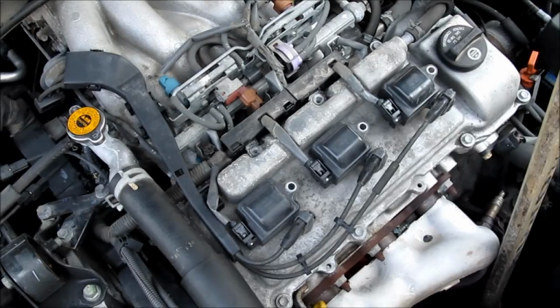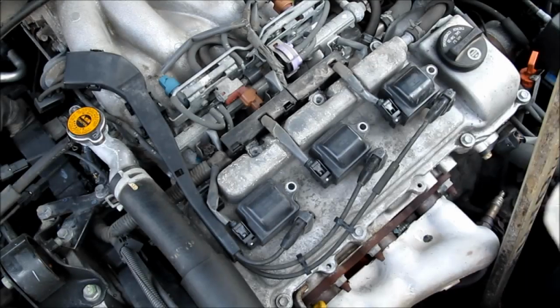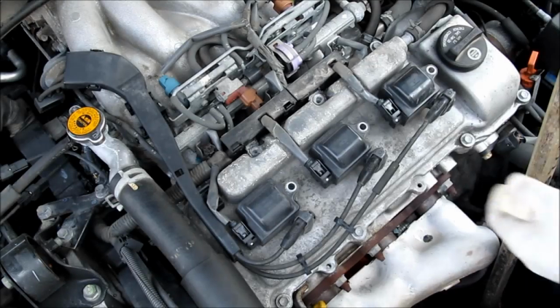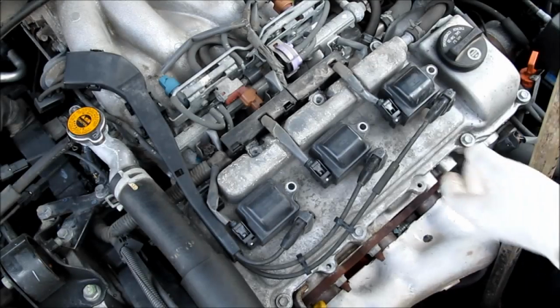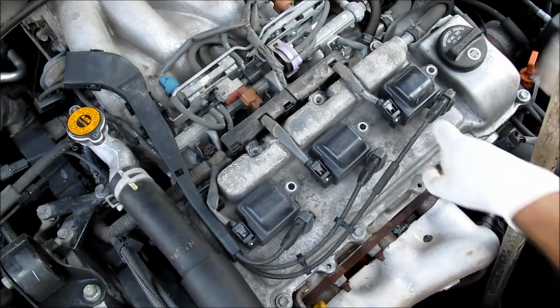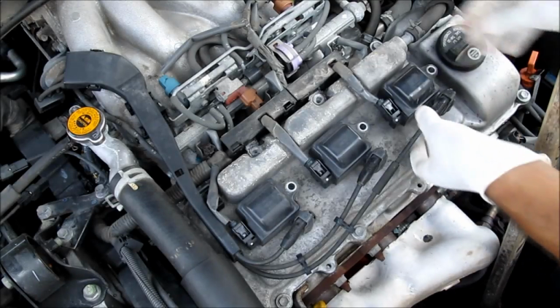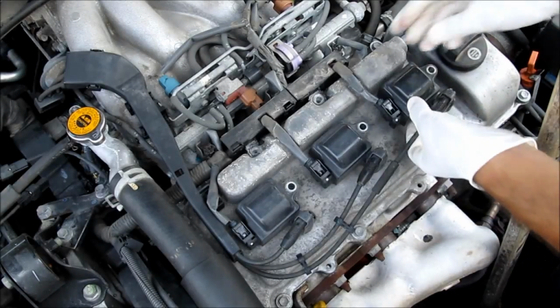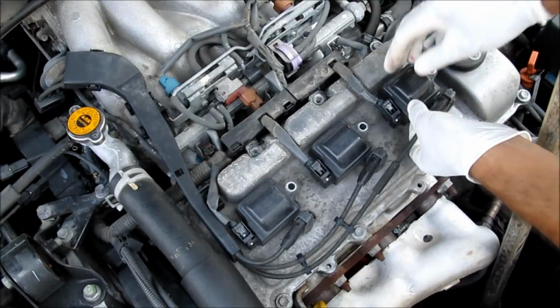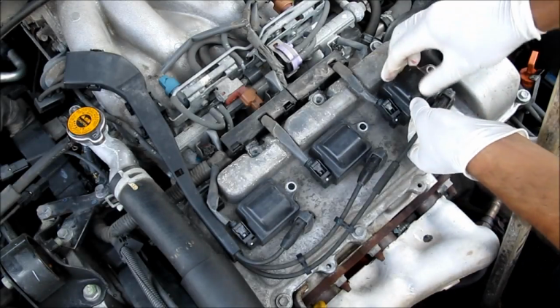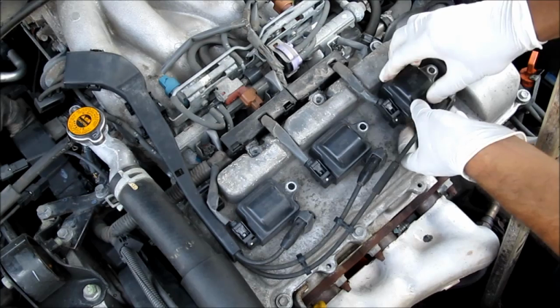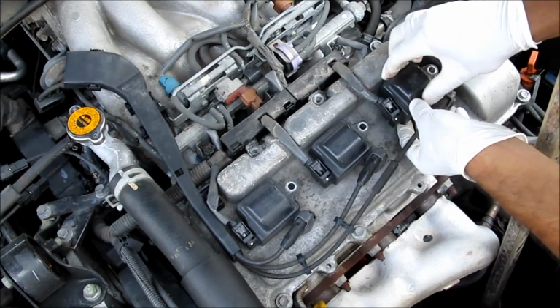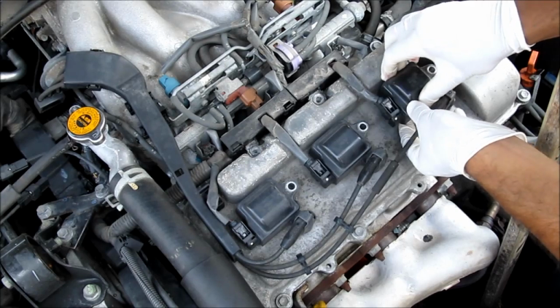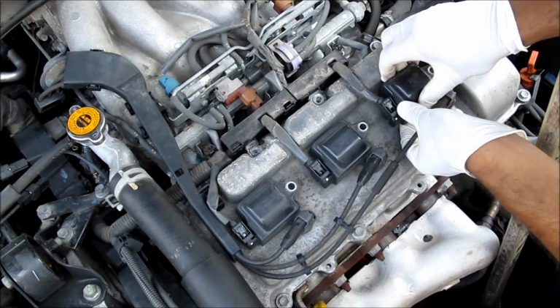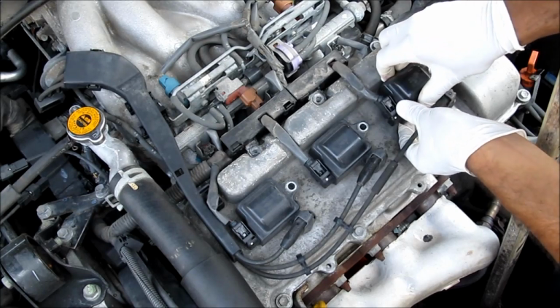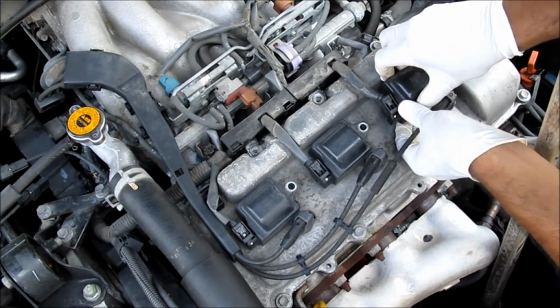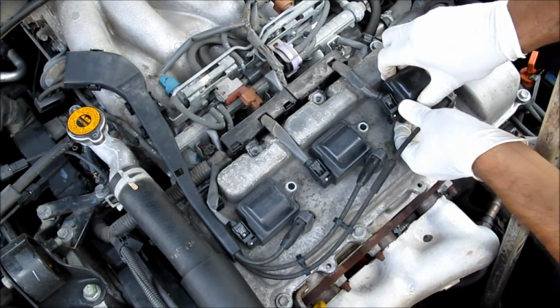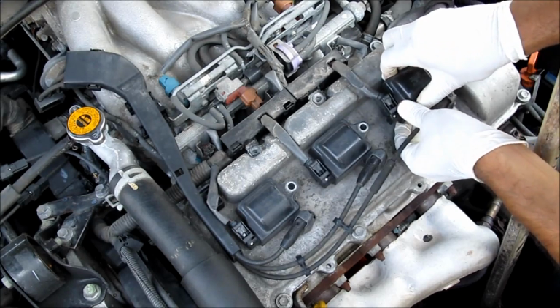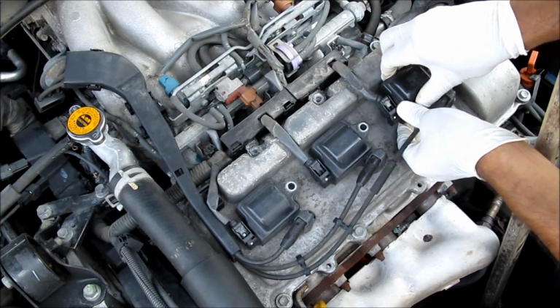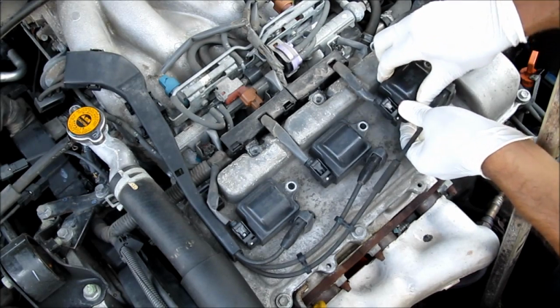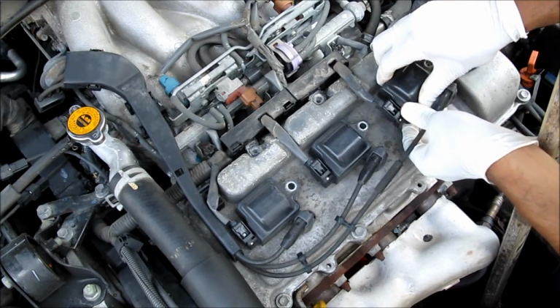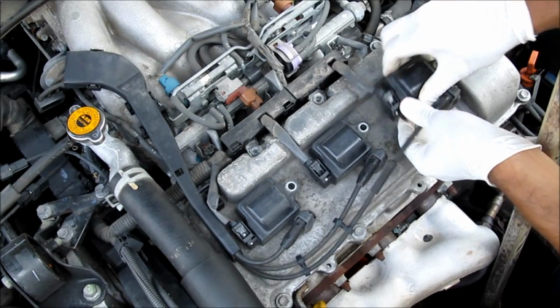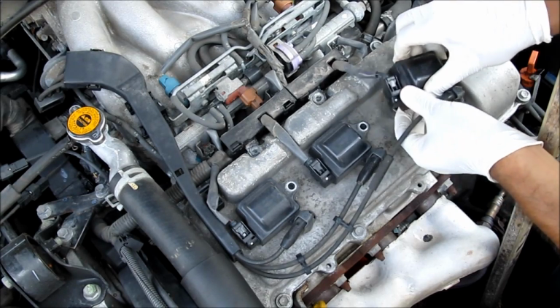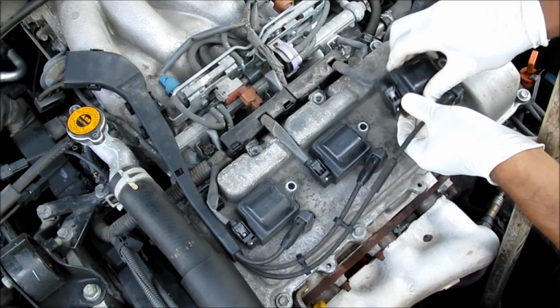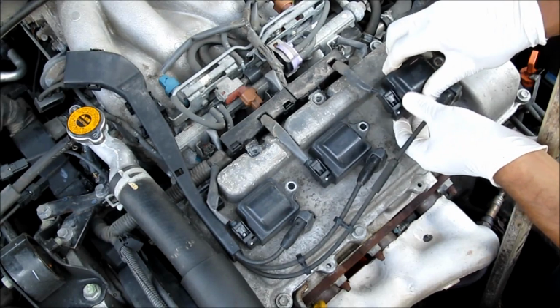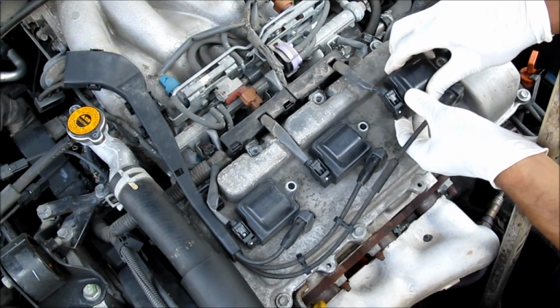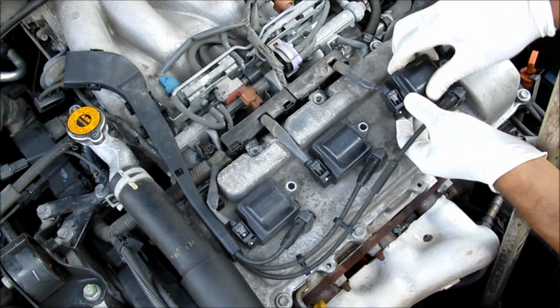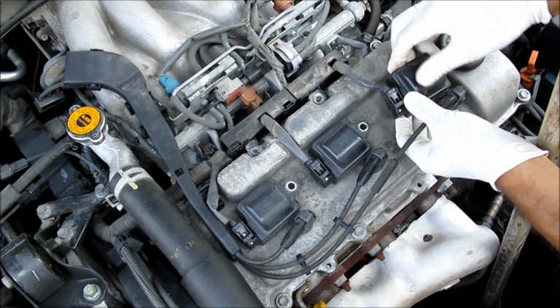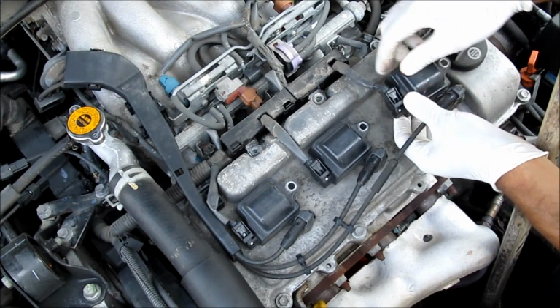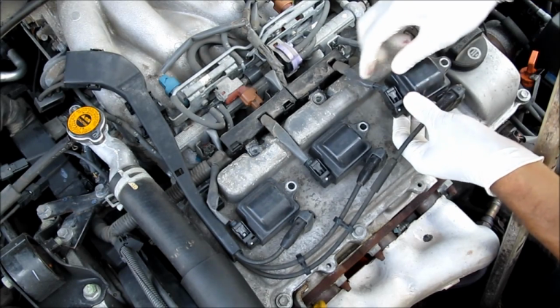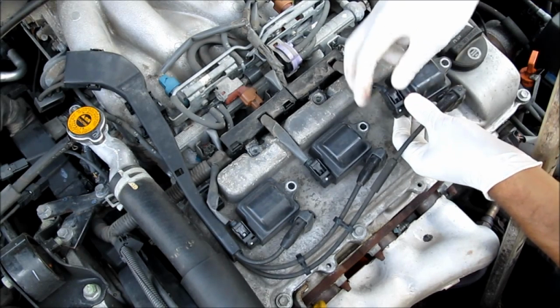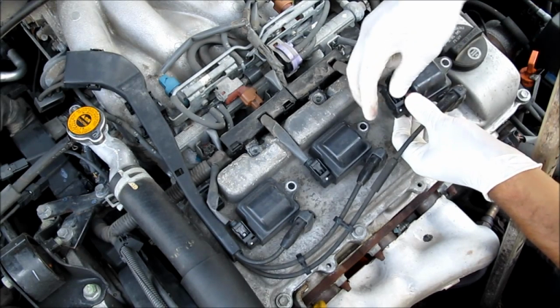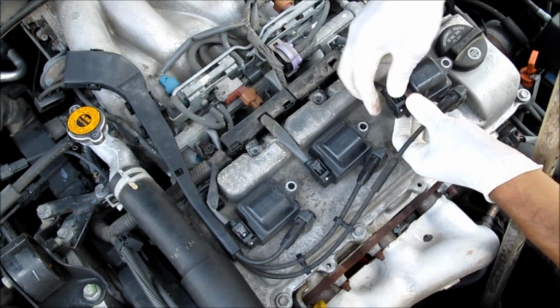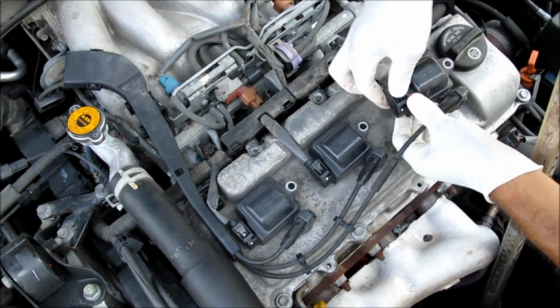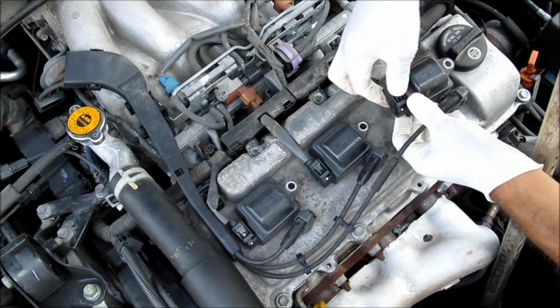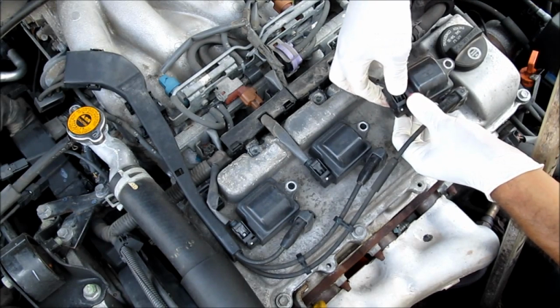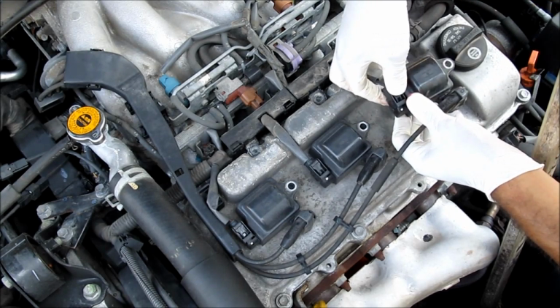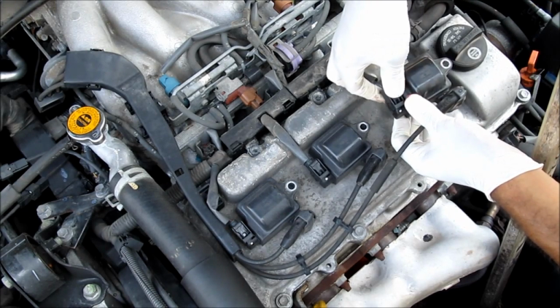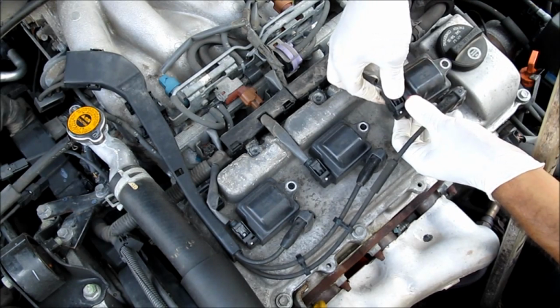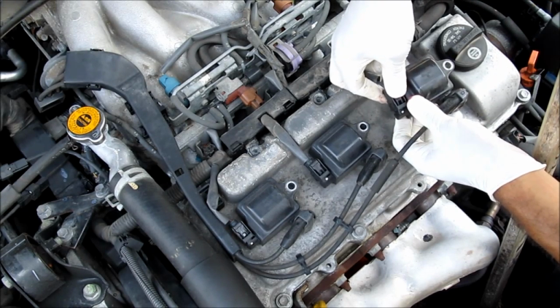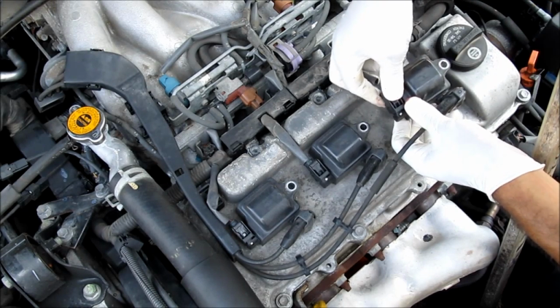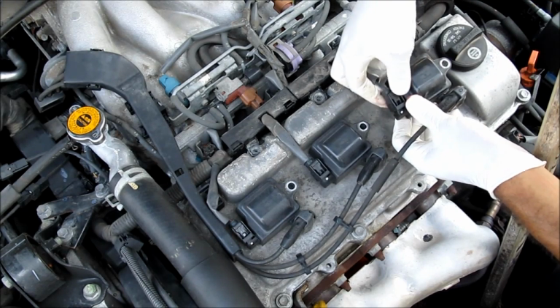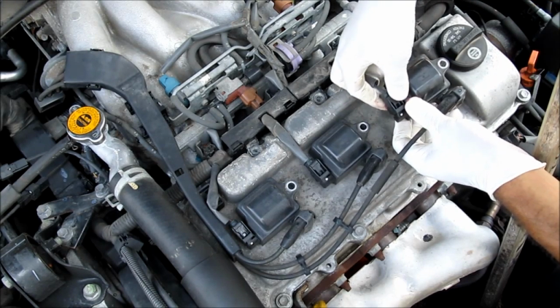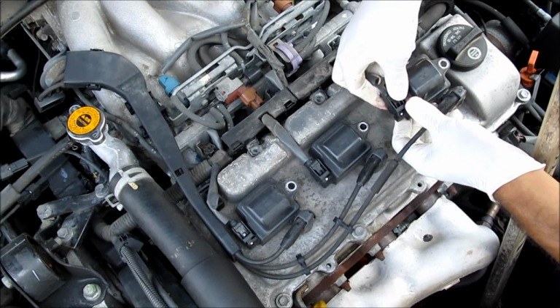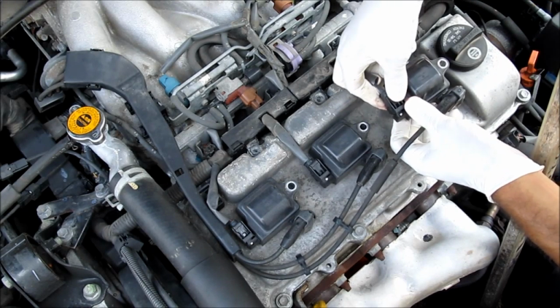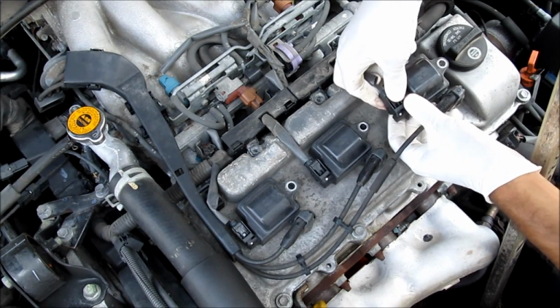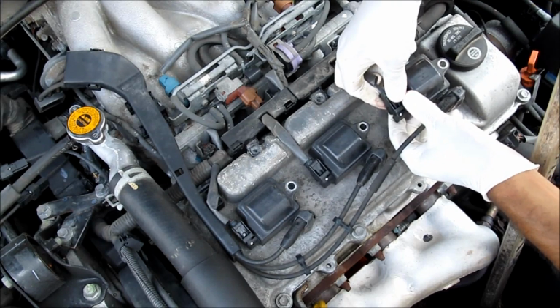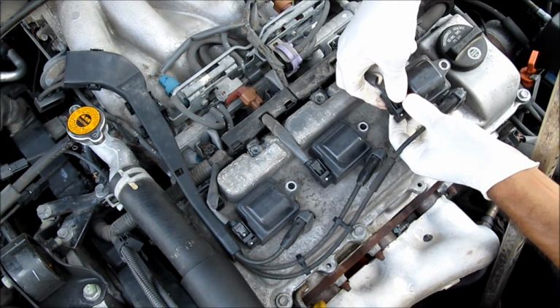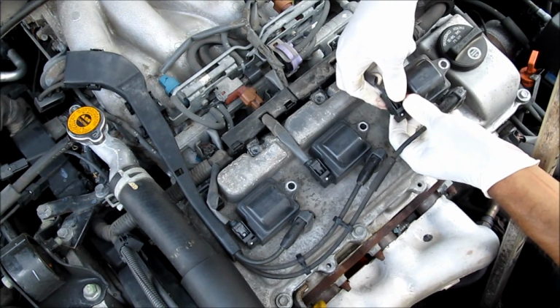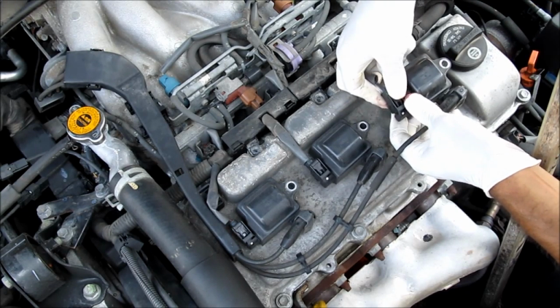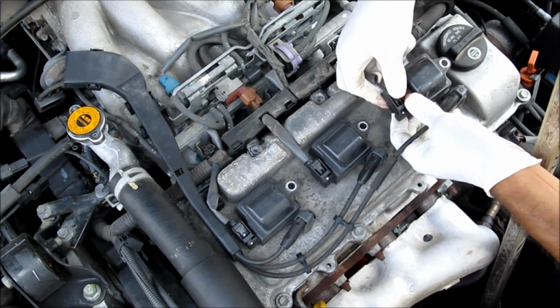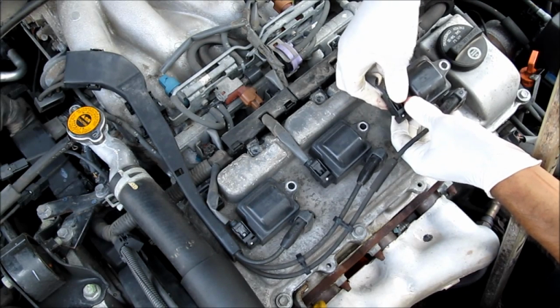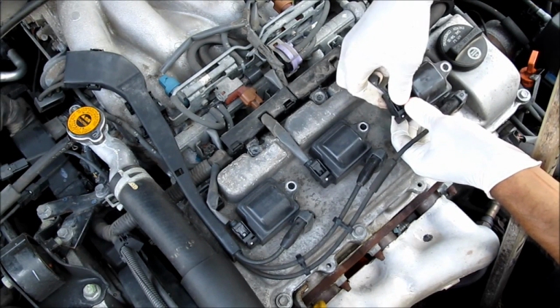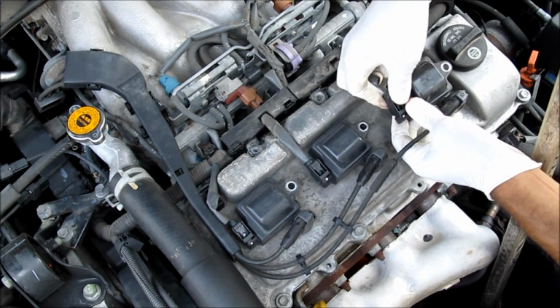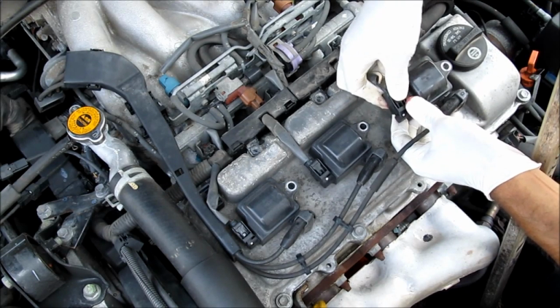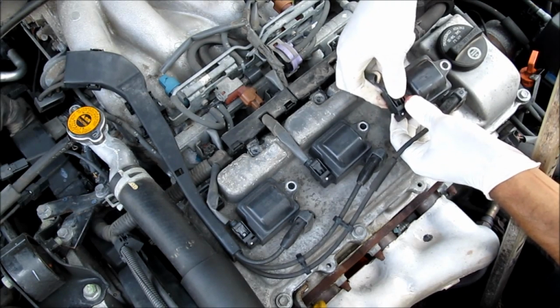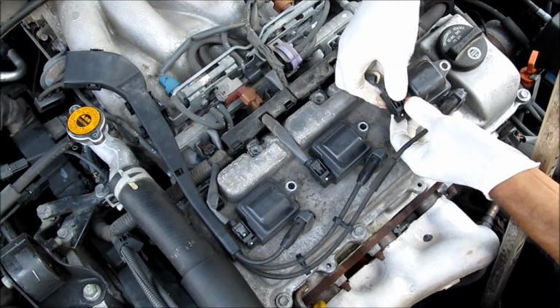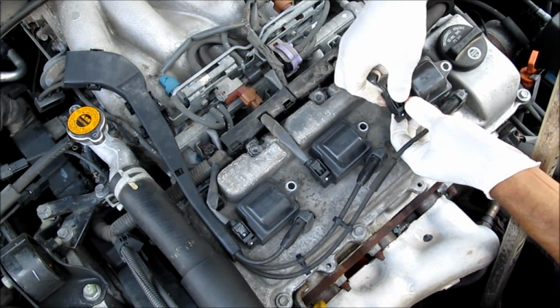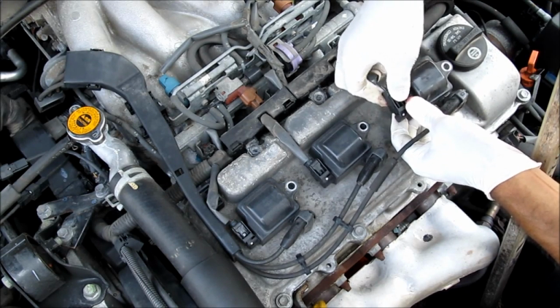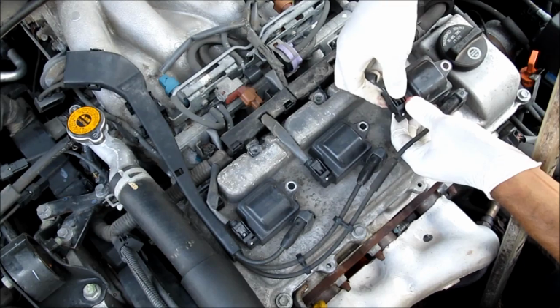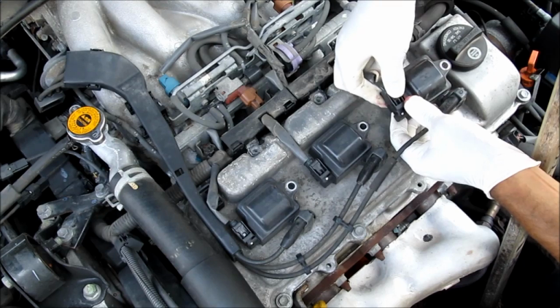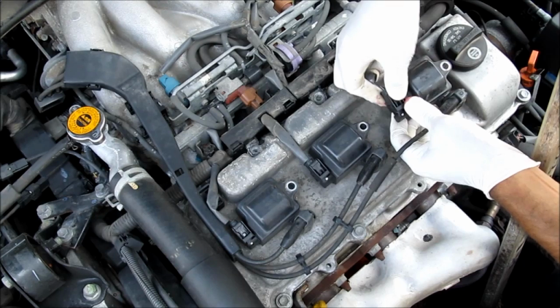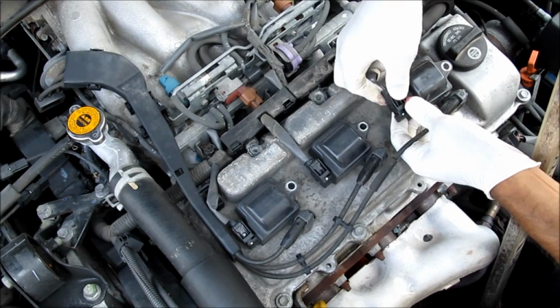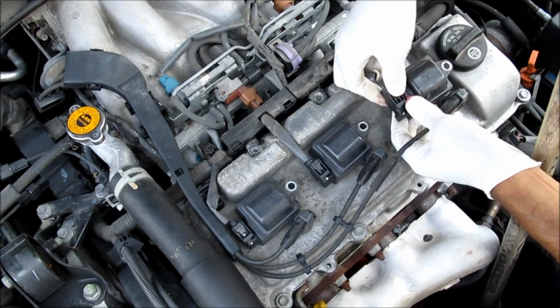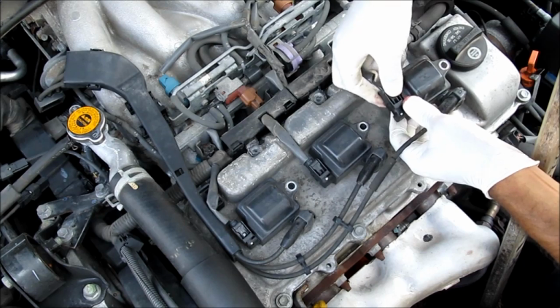Next we're going to take off the ignition coil, pulling it away from the spark plug, squishing the wire and pulling it back.